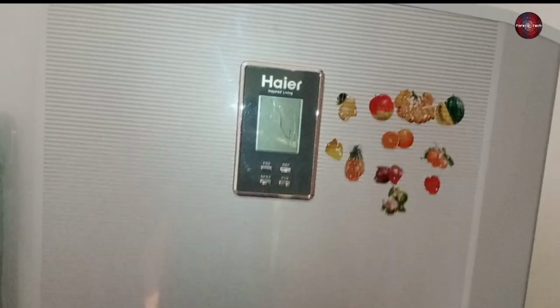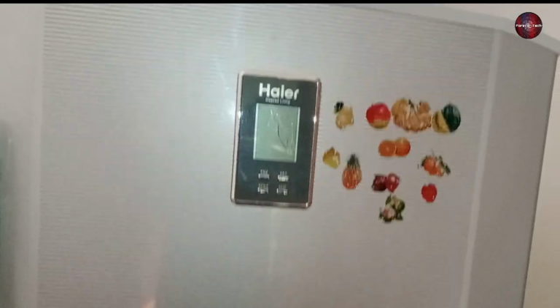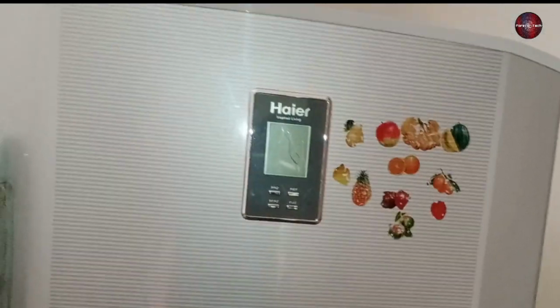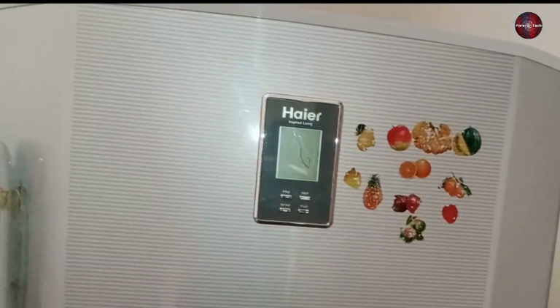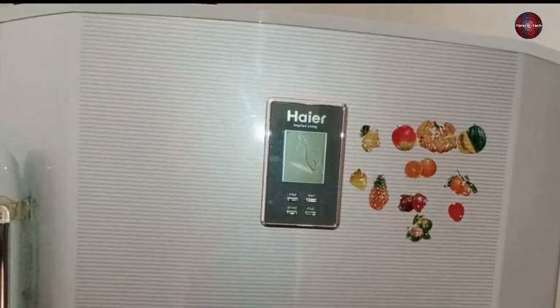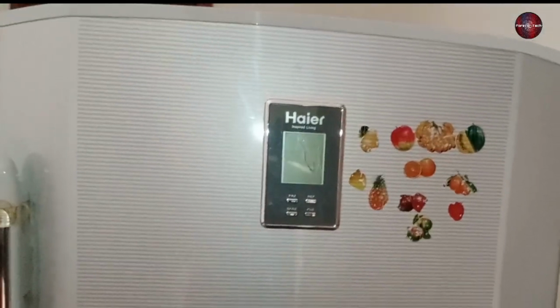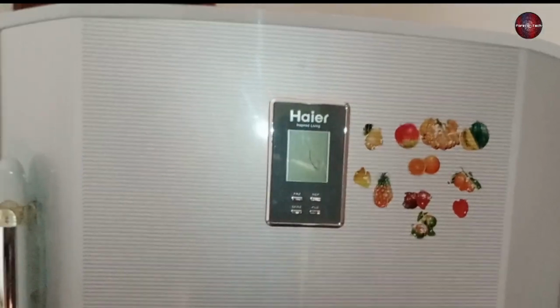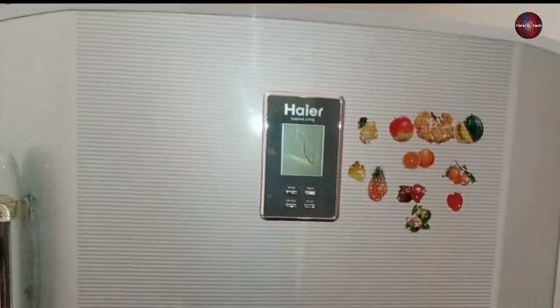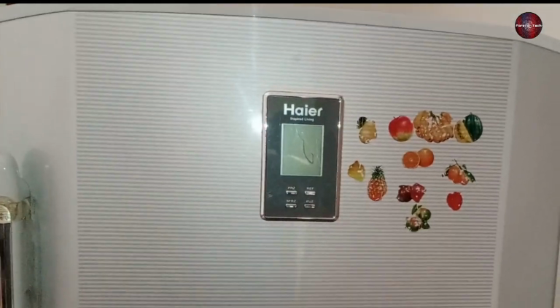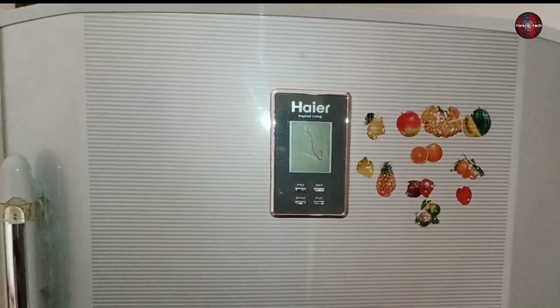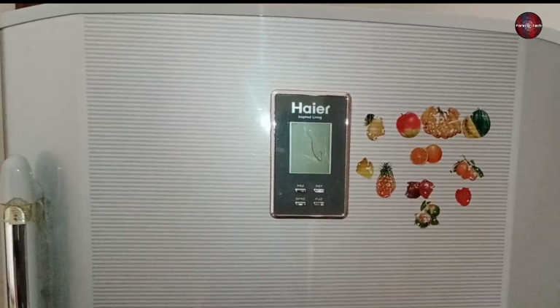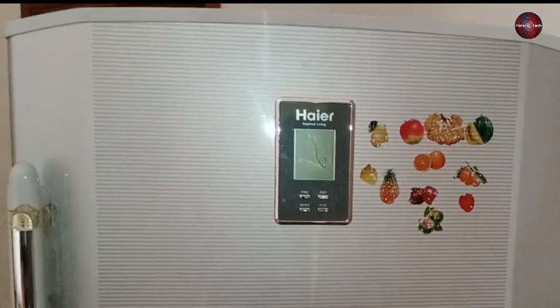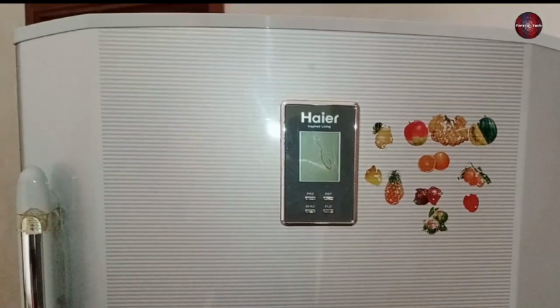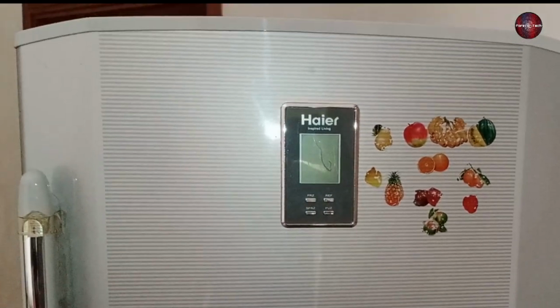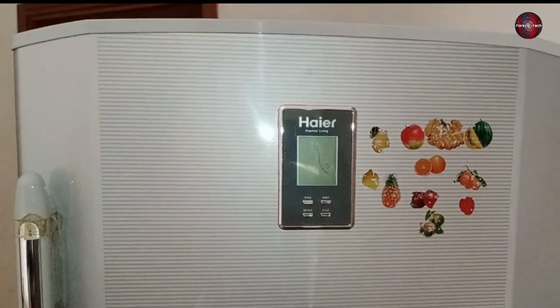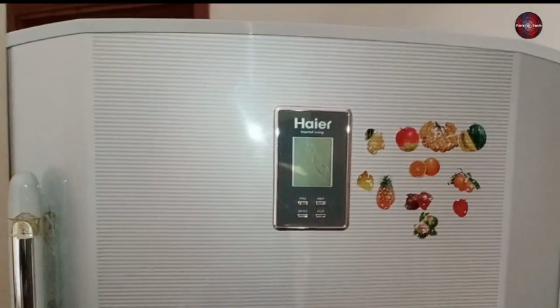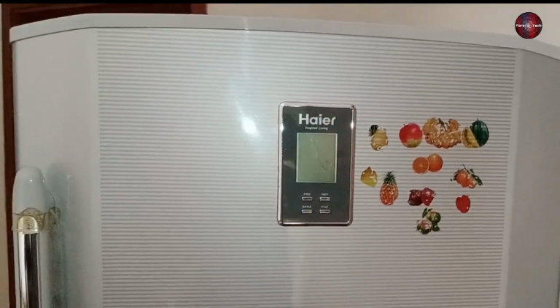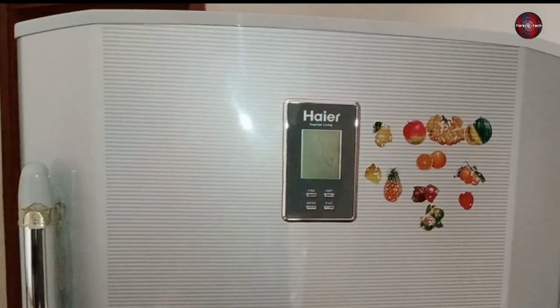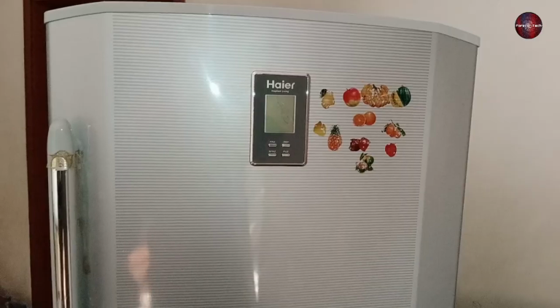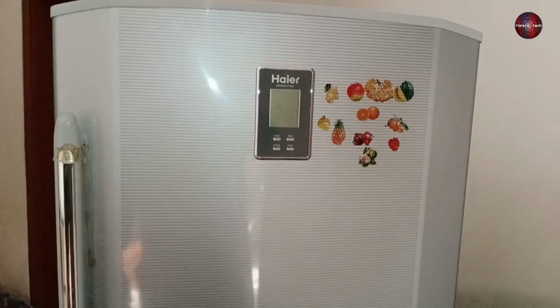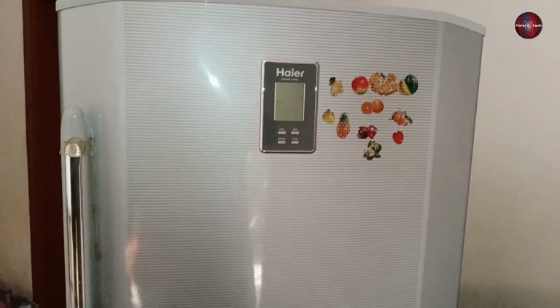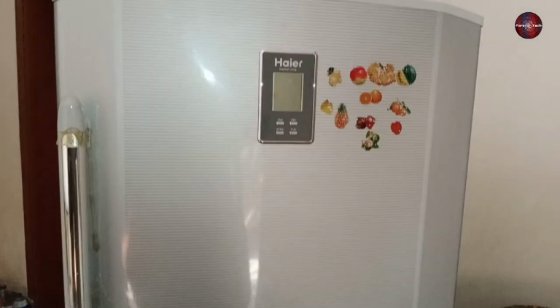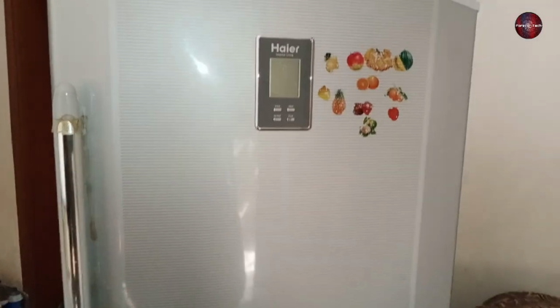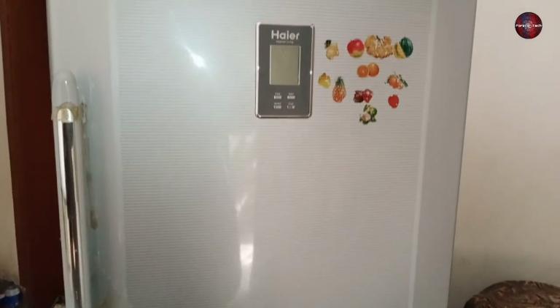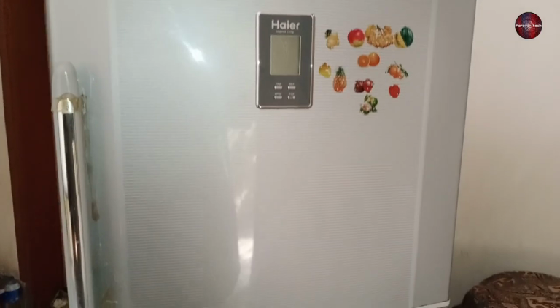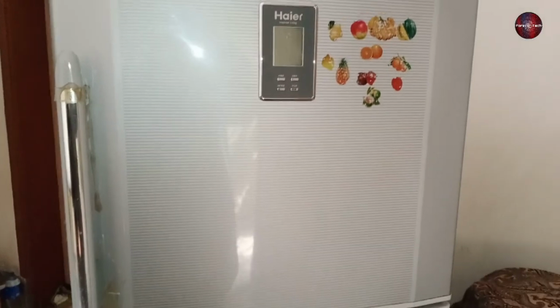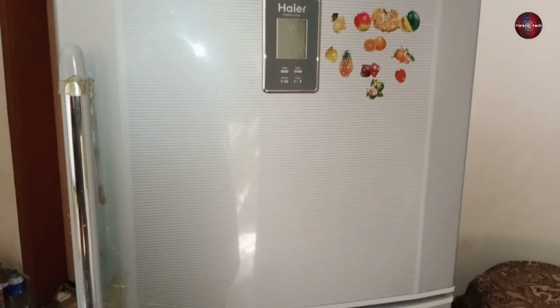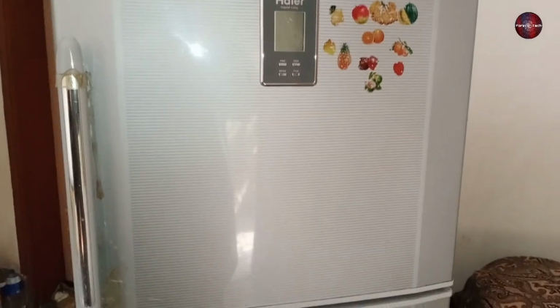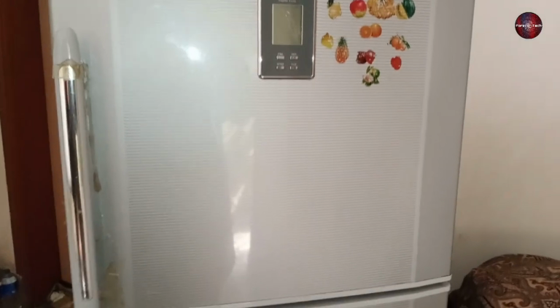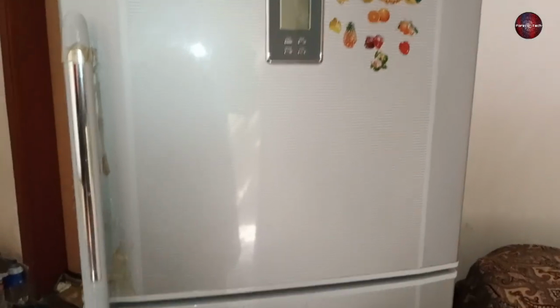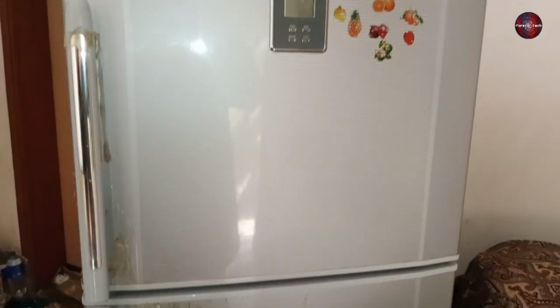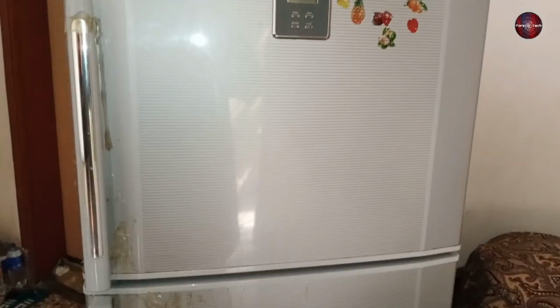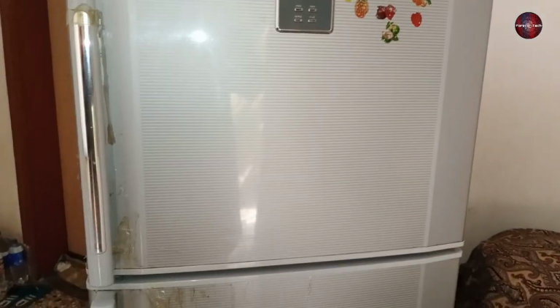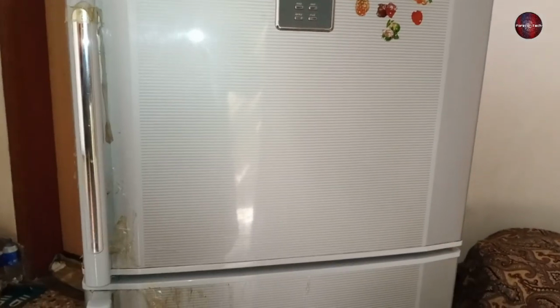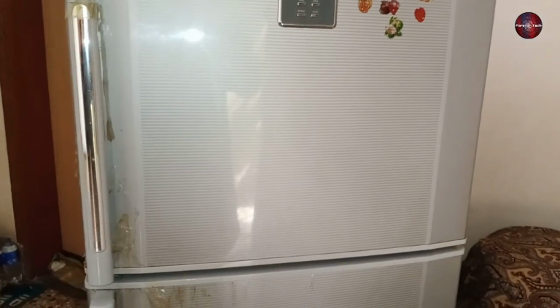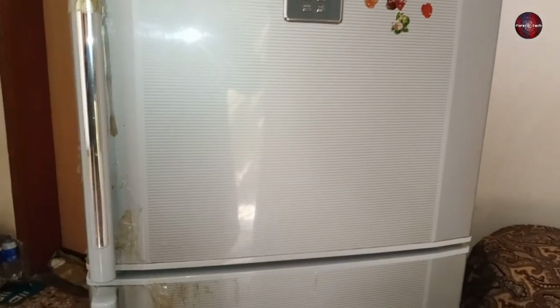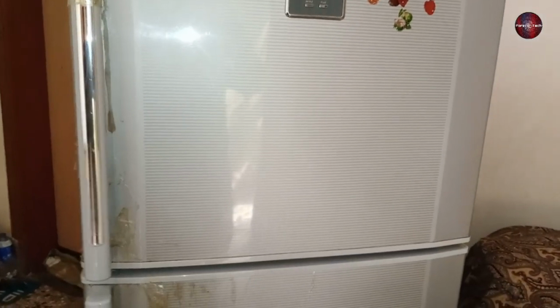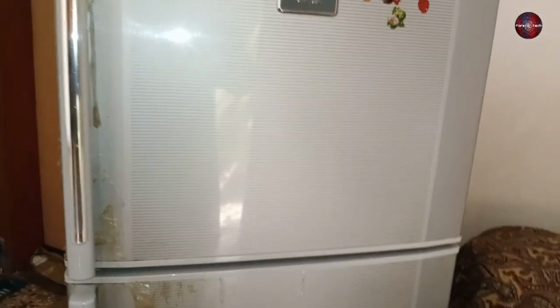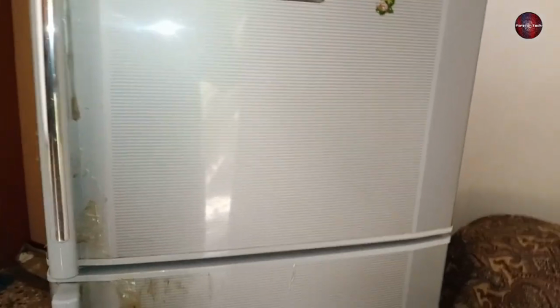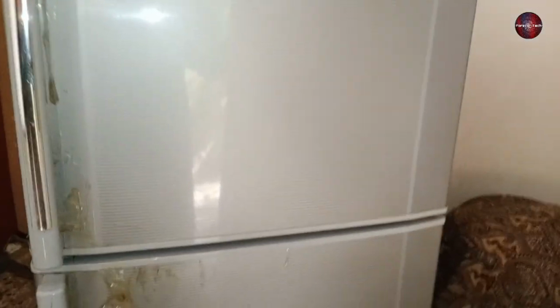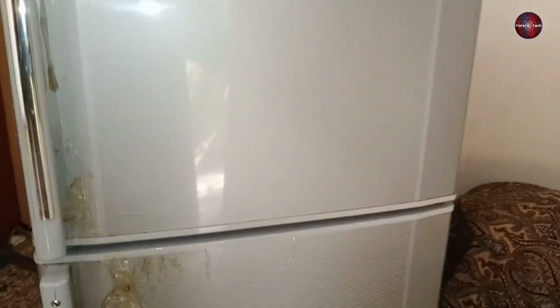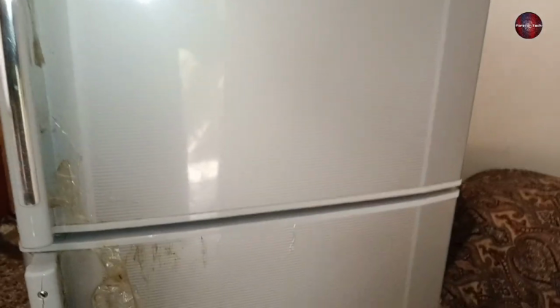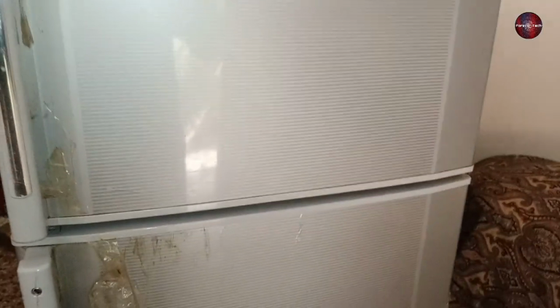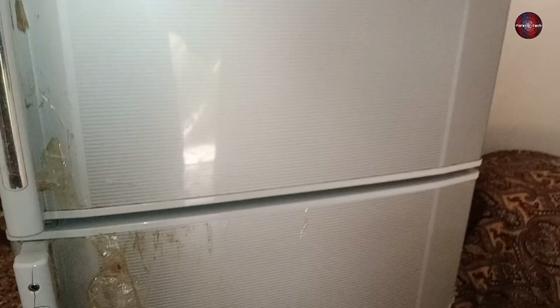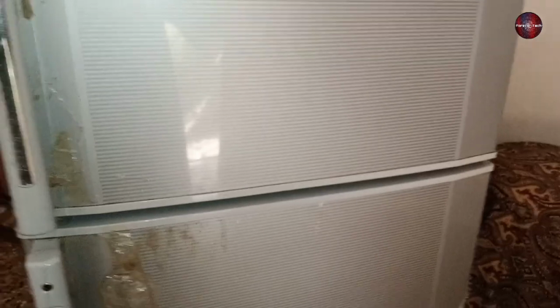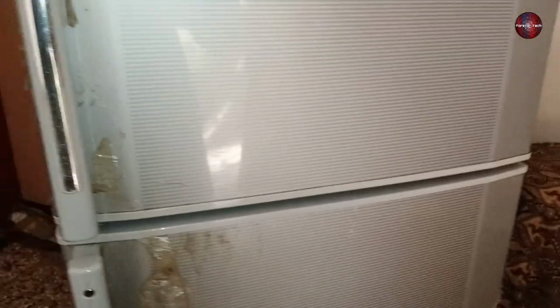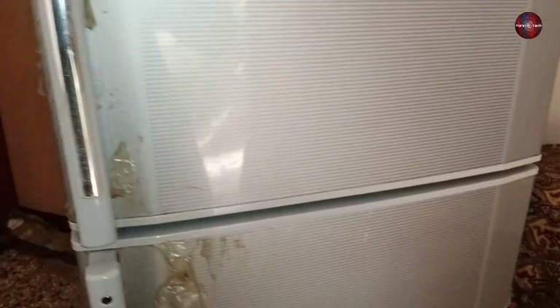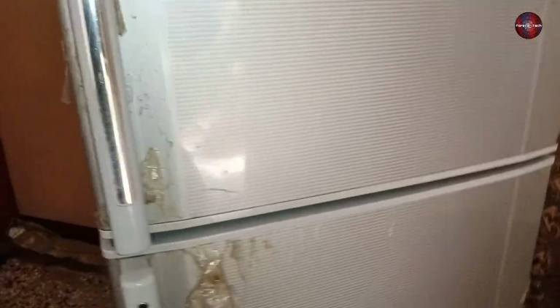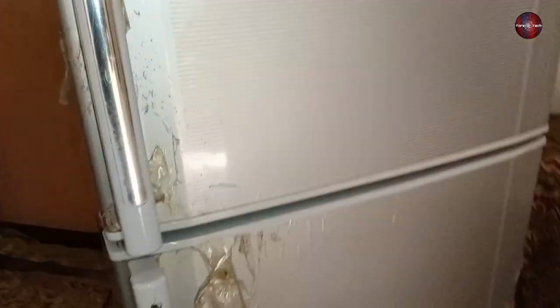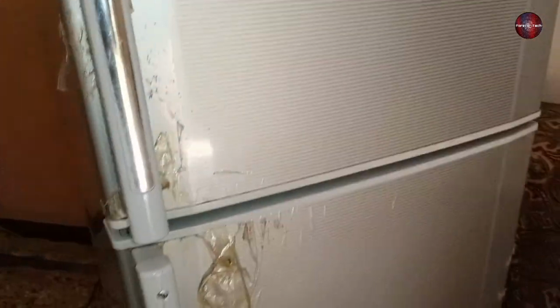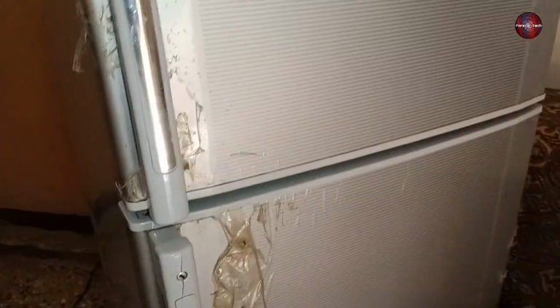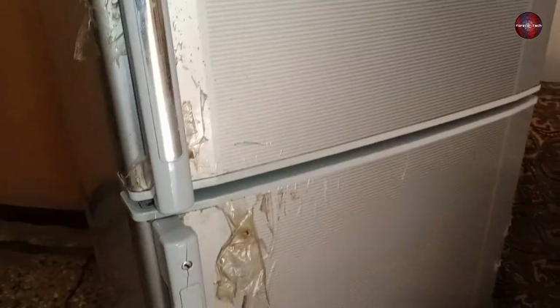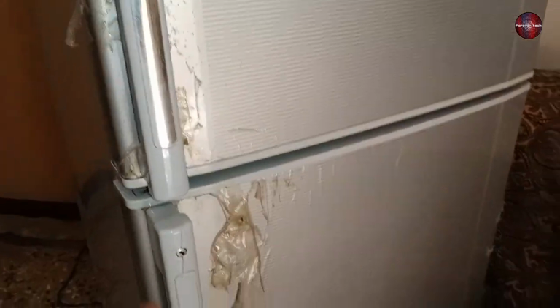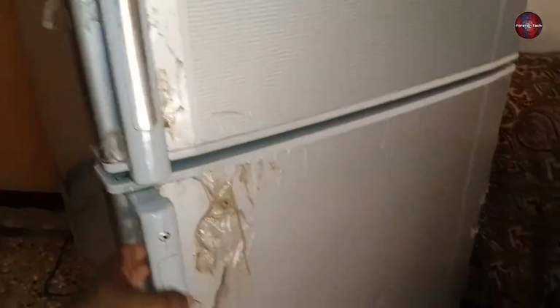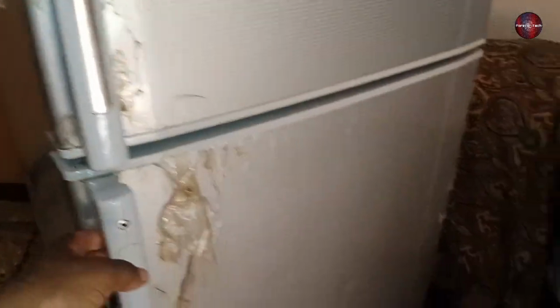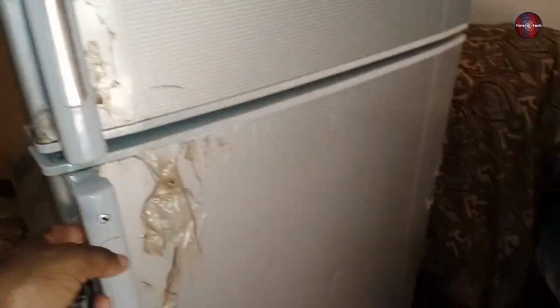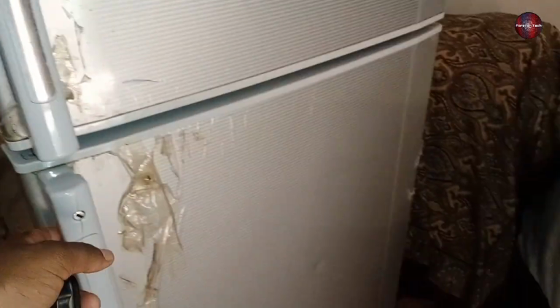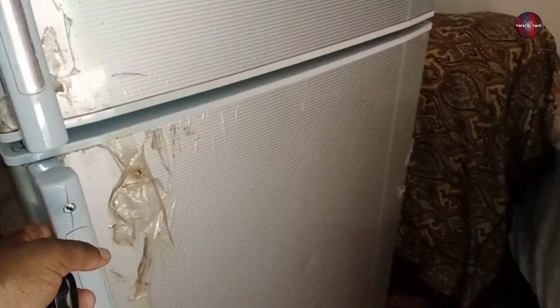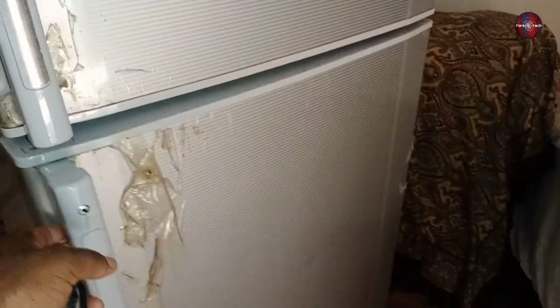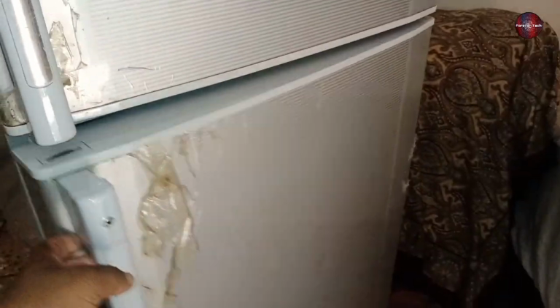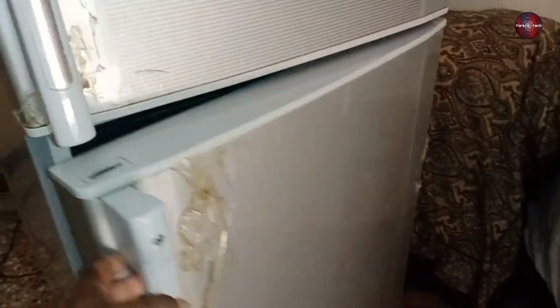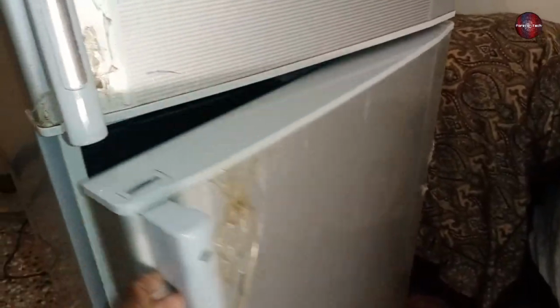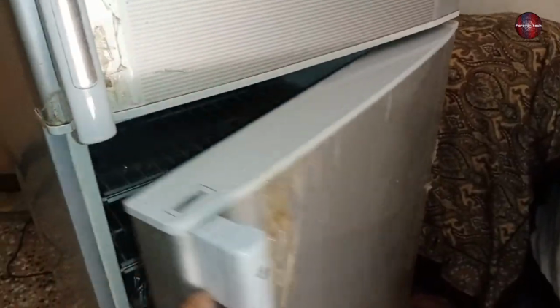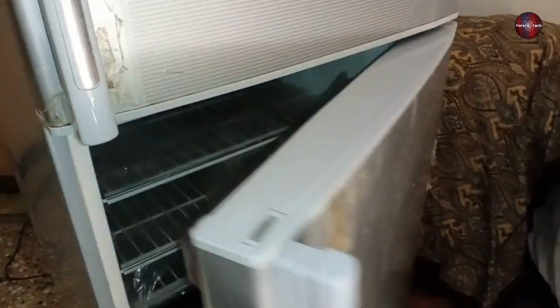We have come to check this refrigerator which has stopped cooling after an electrical surge. Let's check it and see if I am able to repair it.